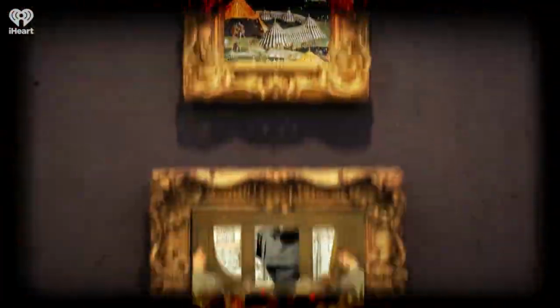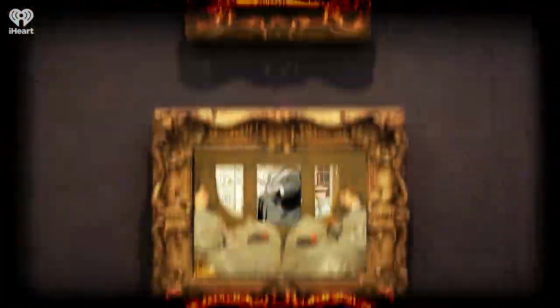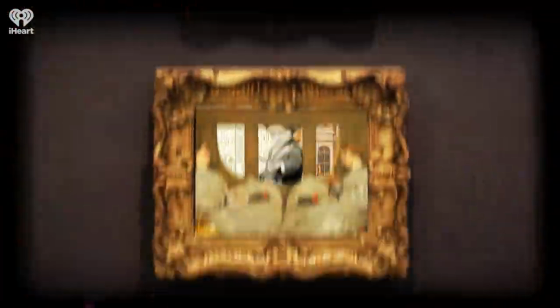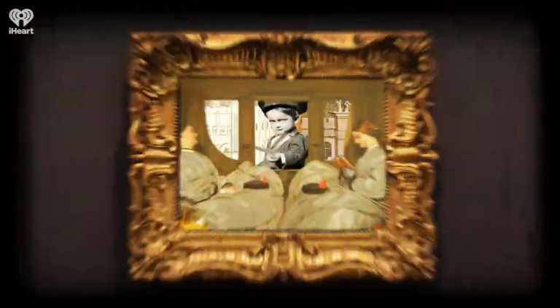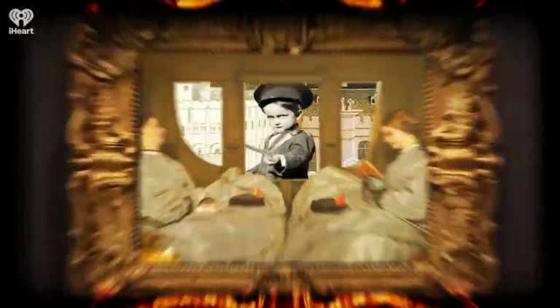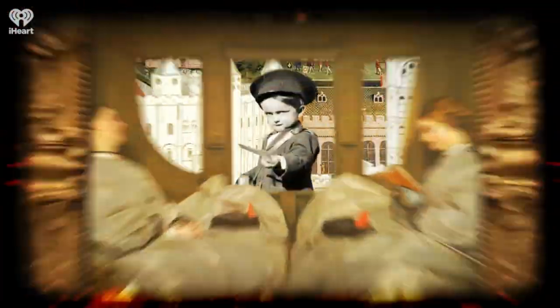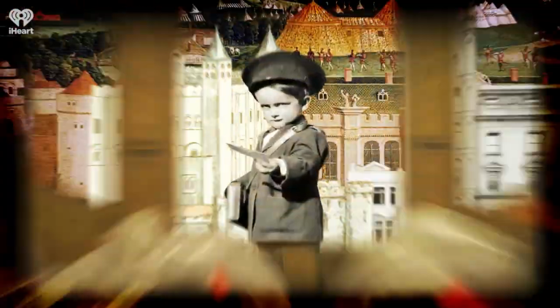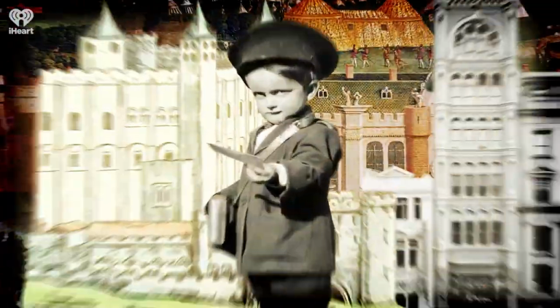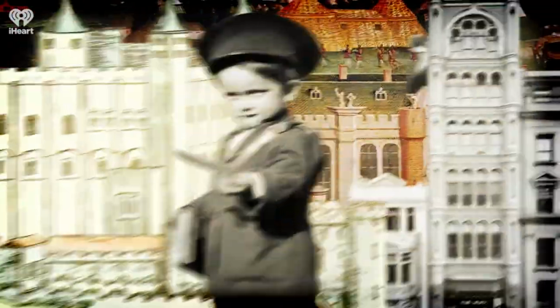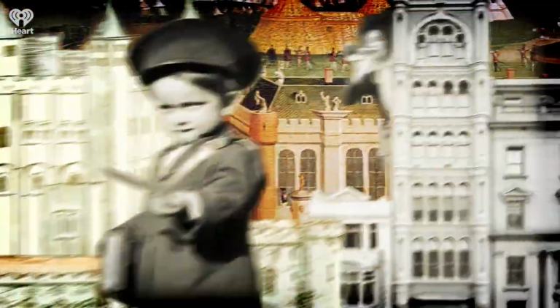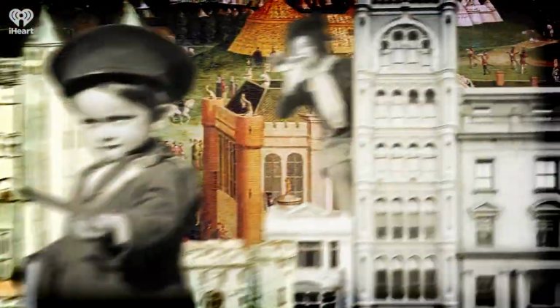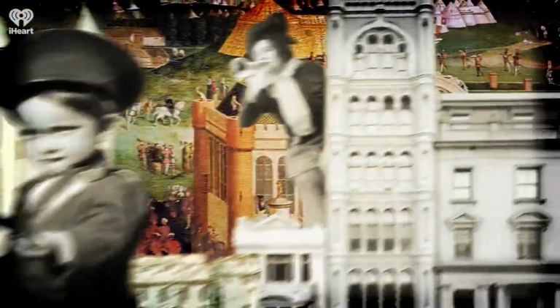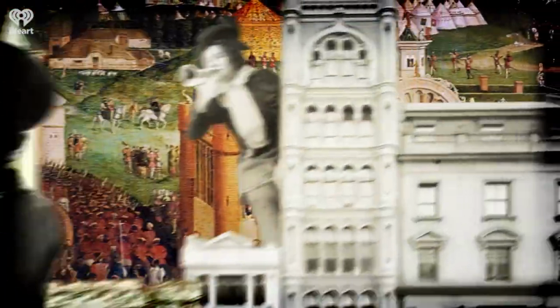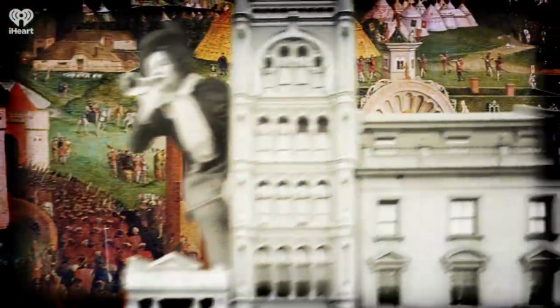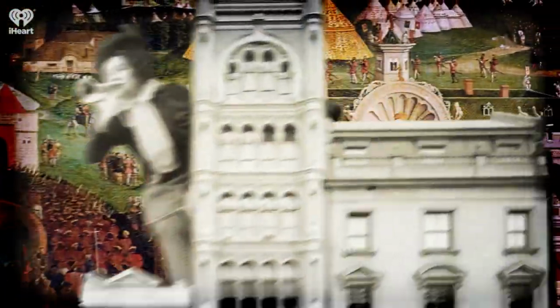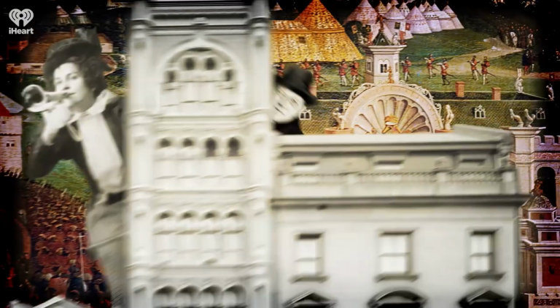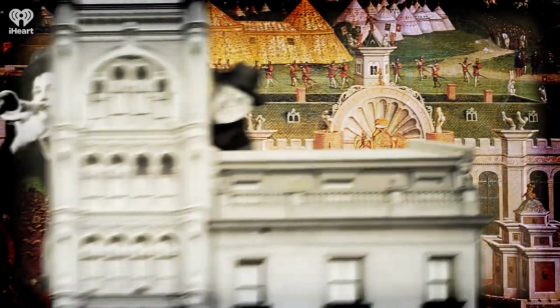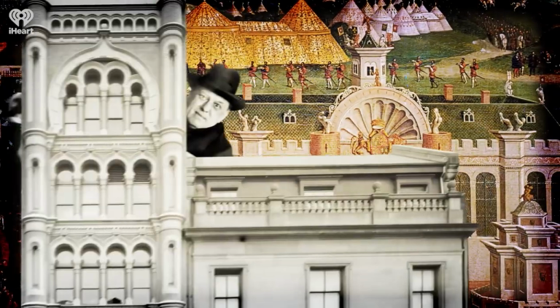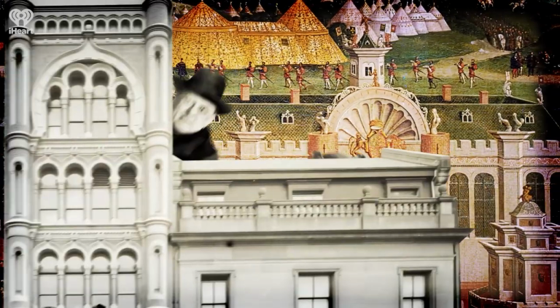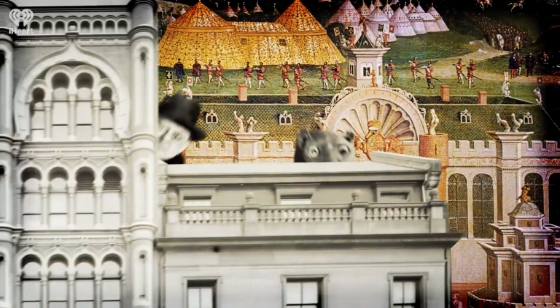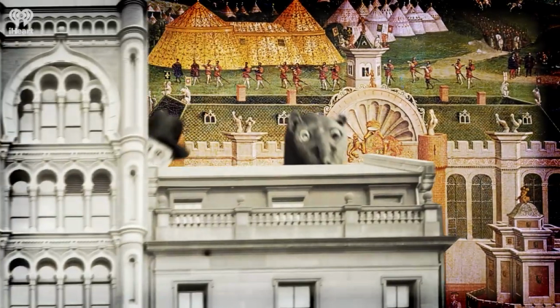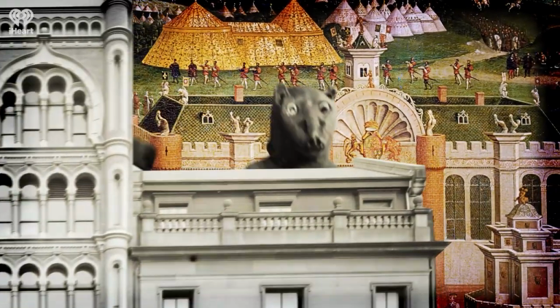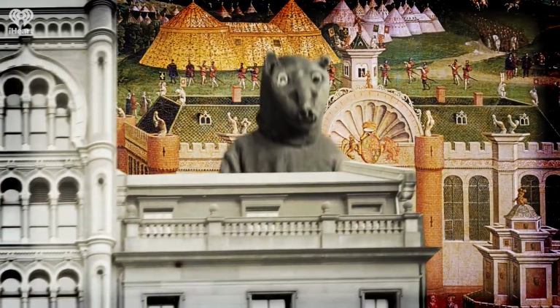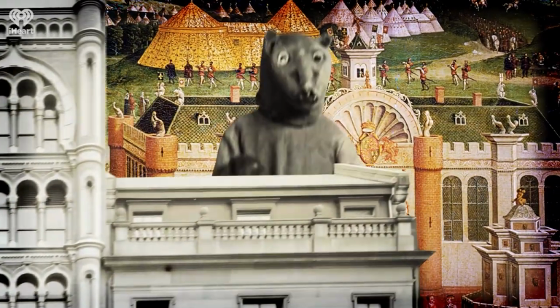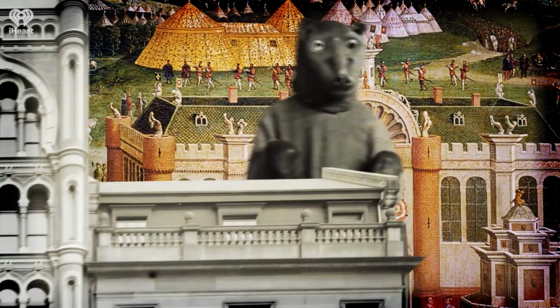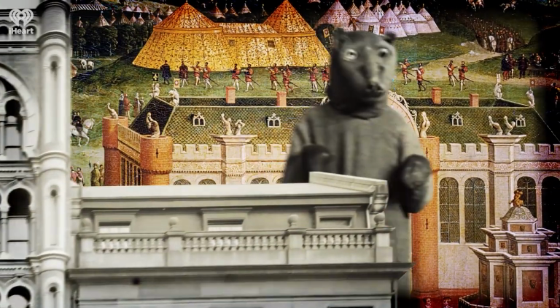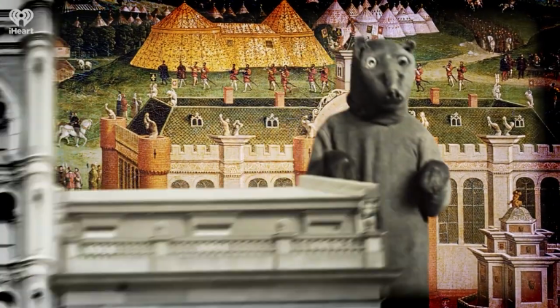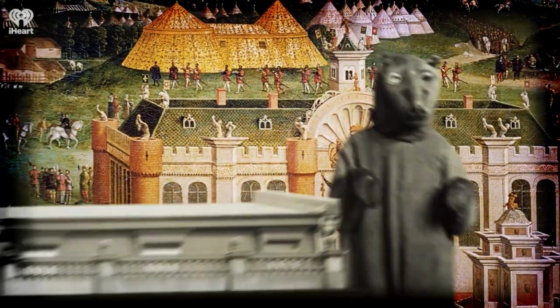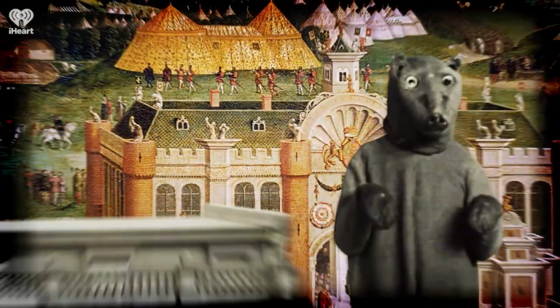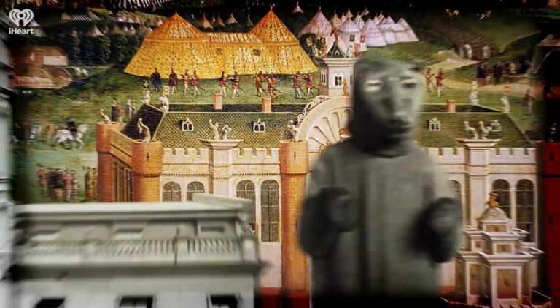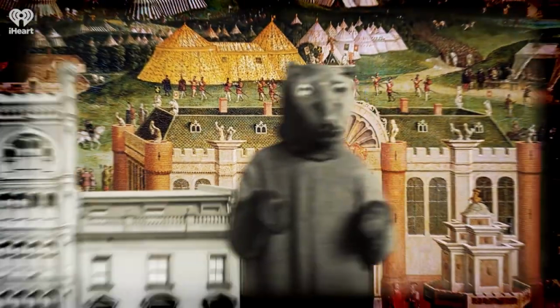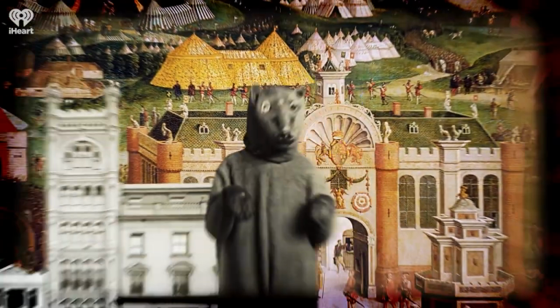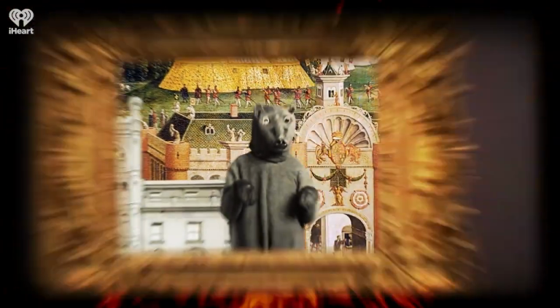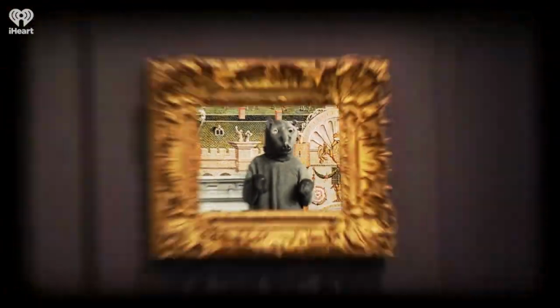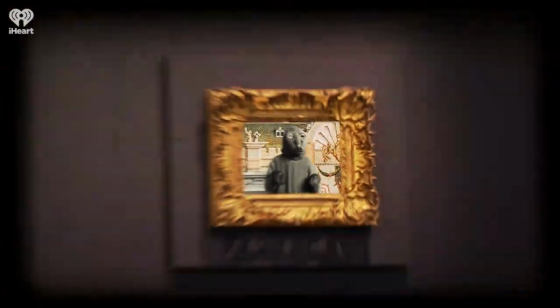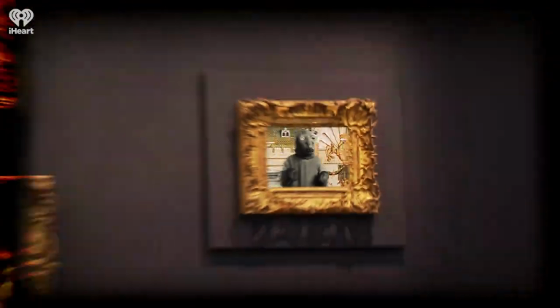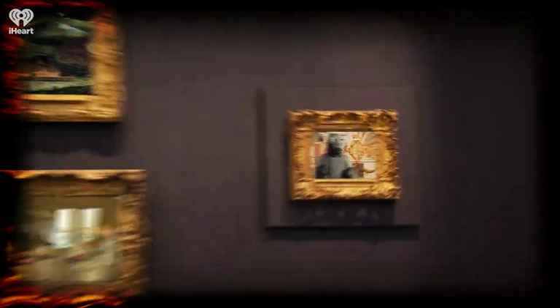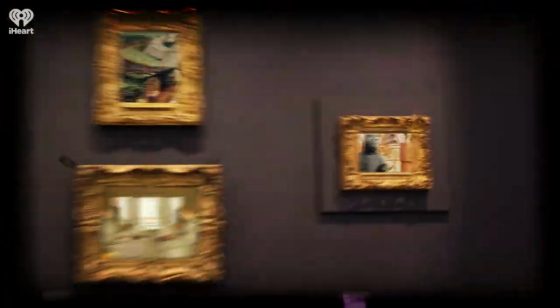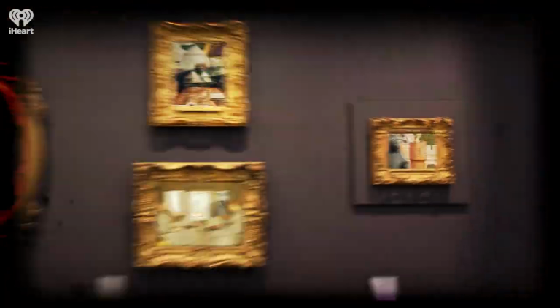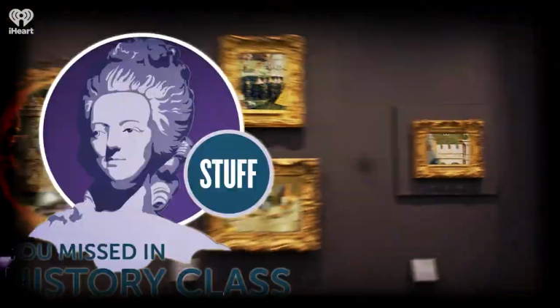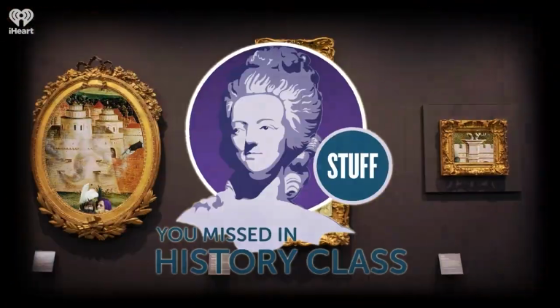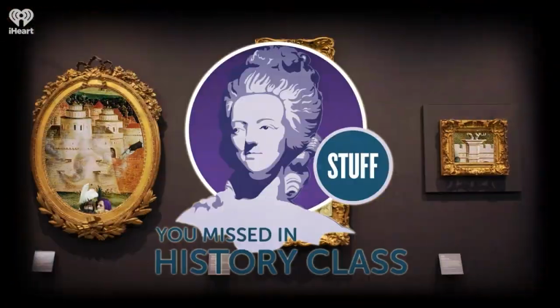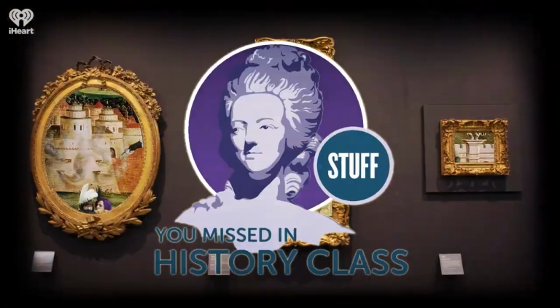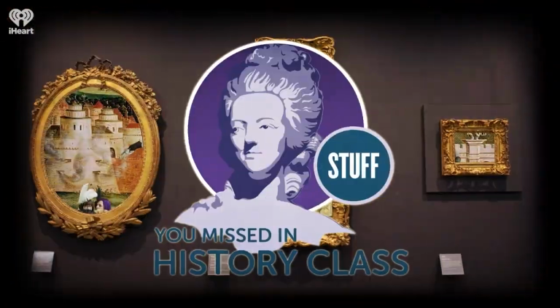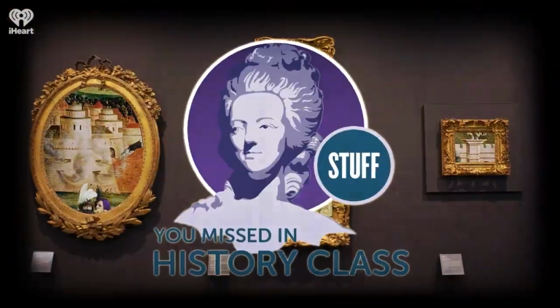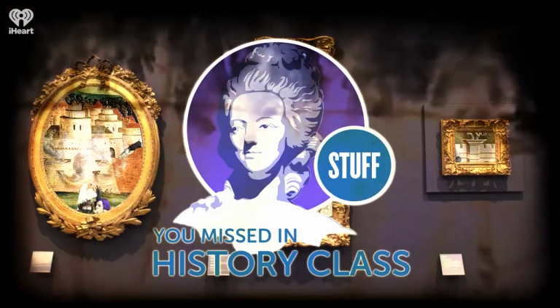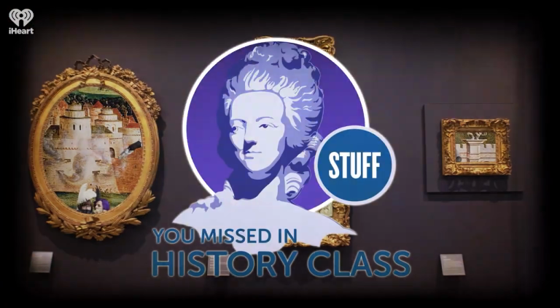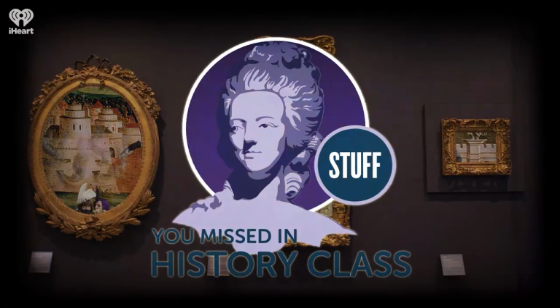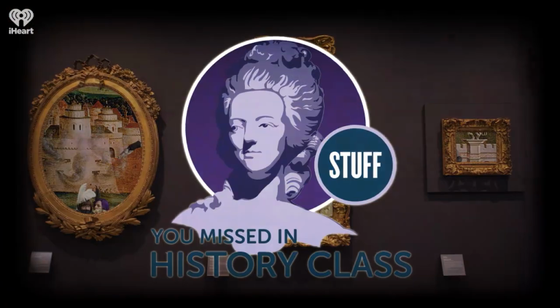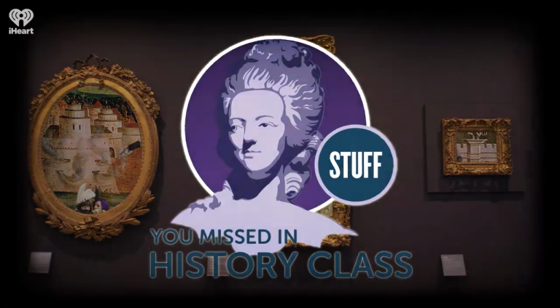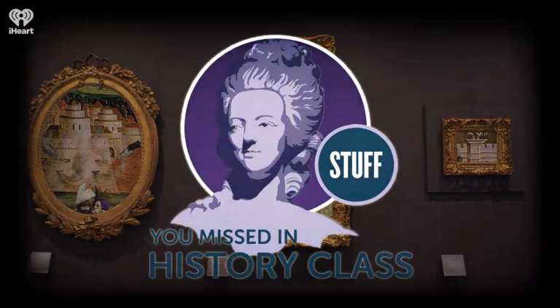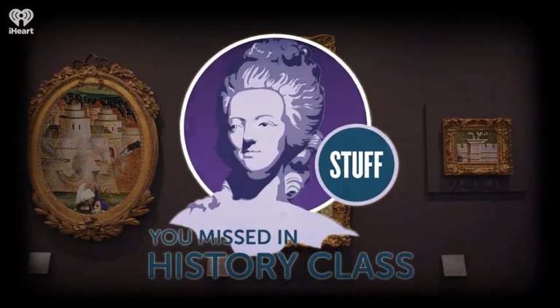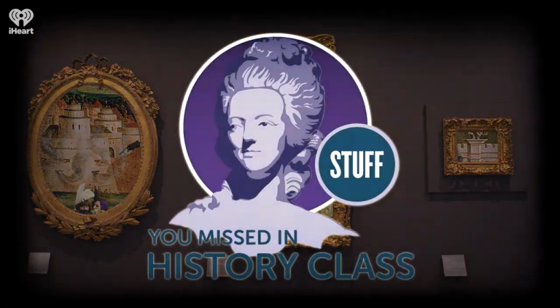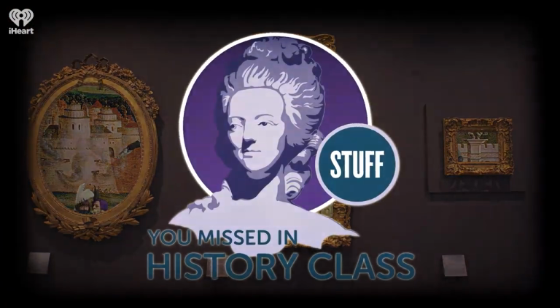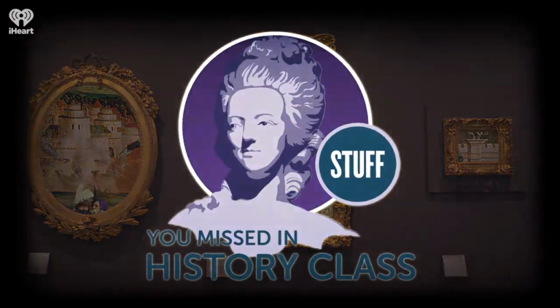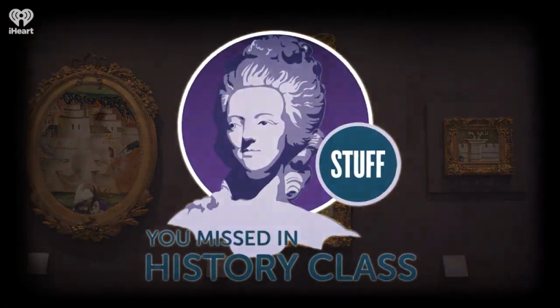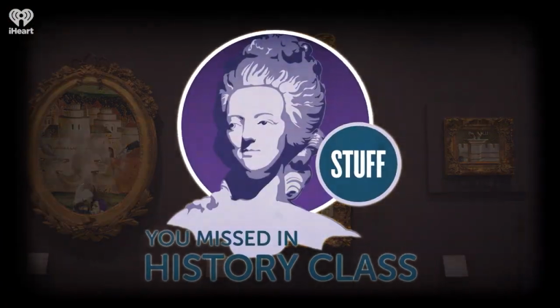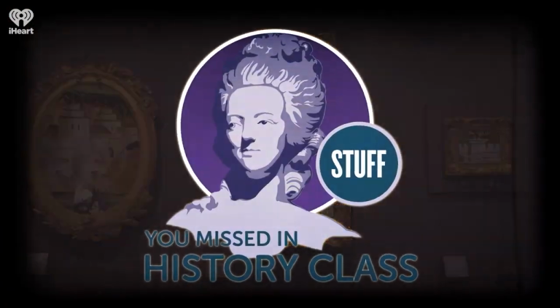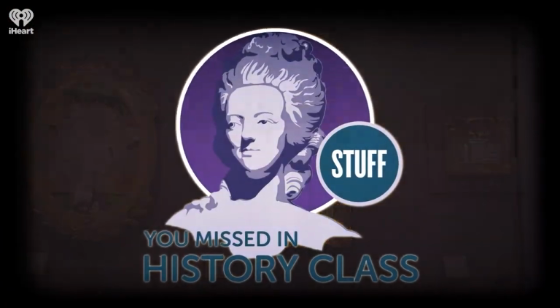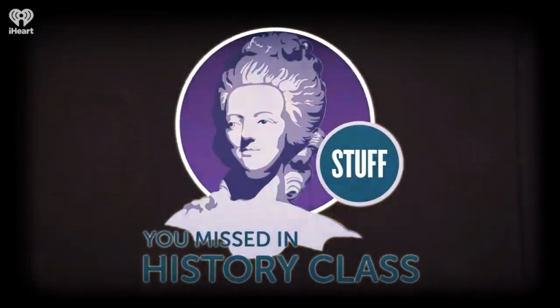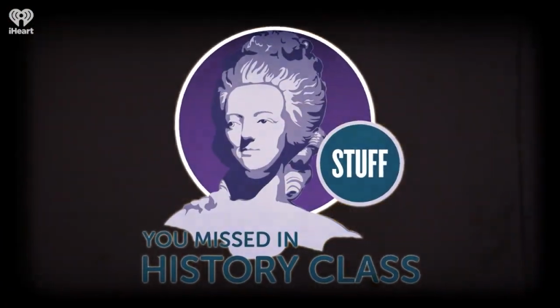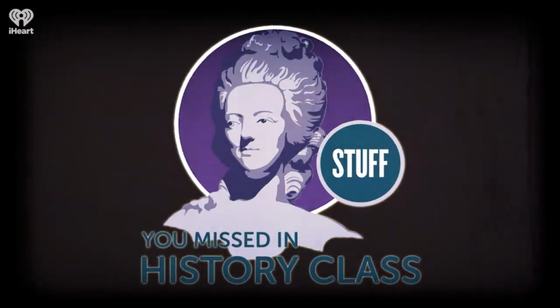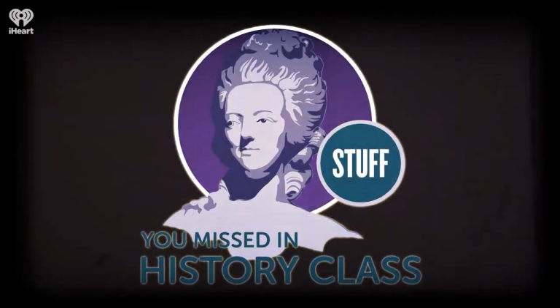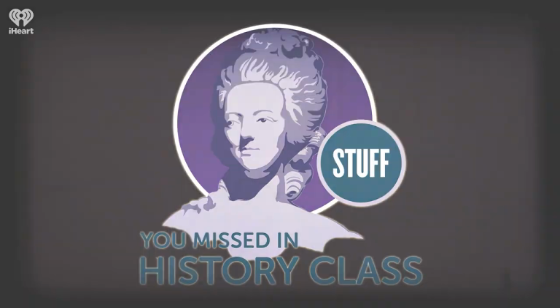Stuff You Missed in History Class is a production of iHeartRadio. For more podcasts from iHeartRadio, visit the iHeartRadio app, Apple Podcasts, or wherever you listen to your favorite shows.